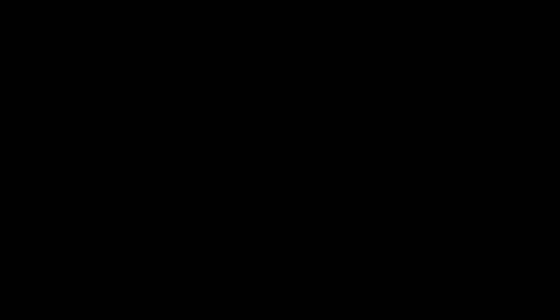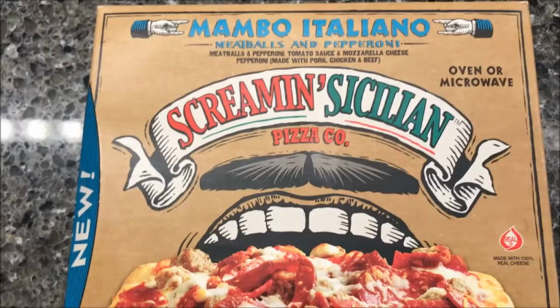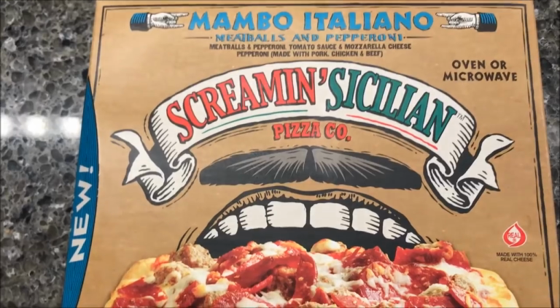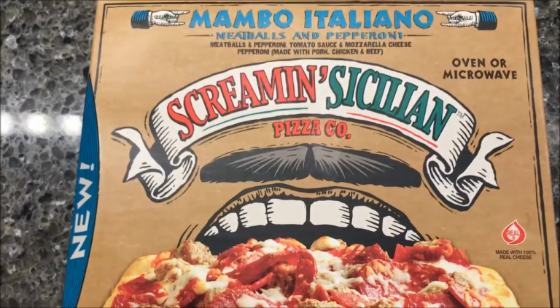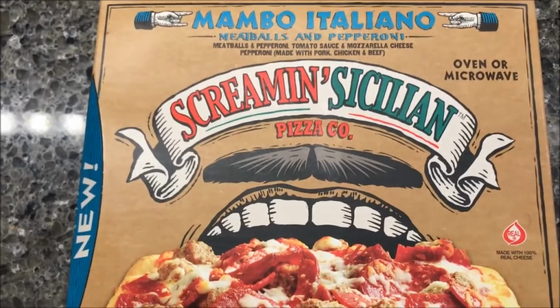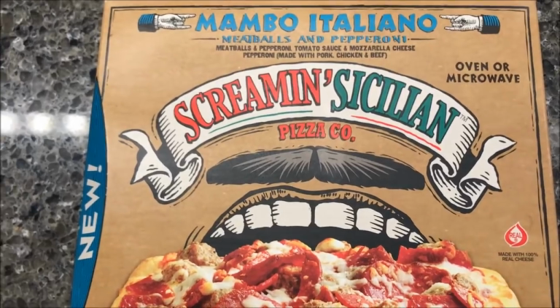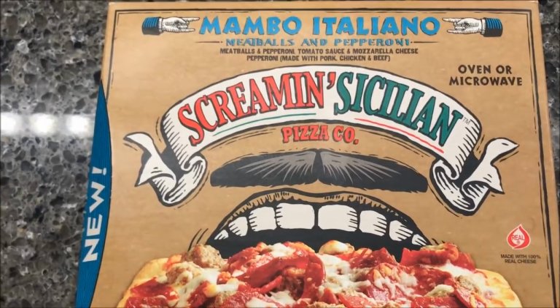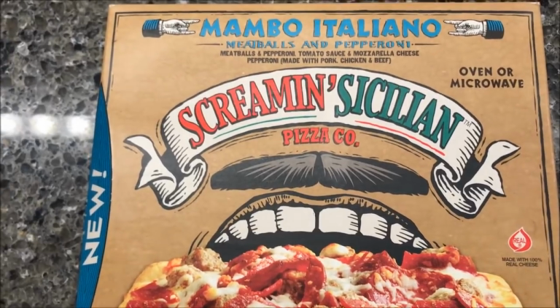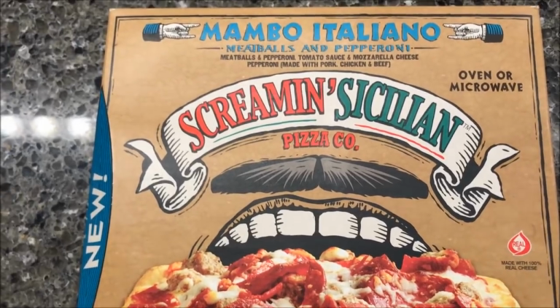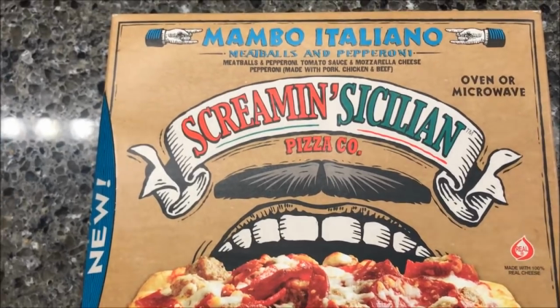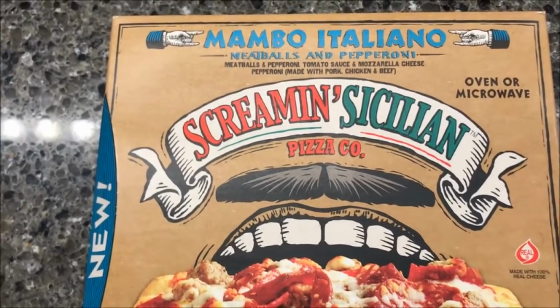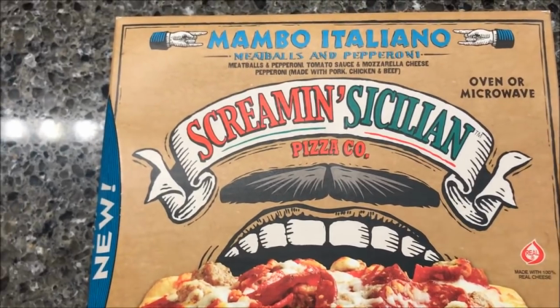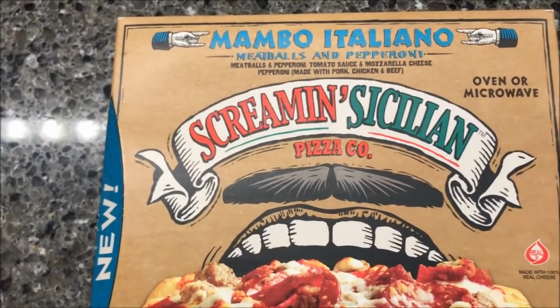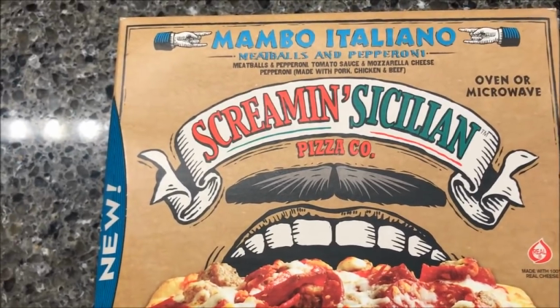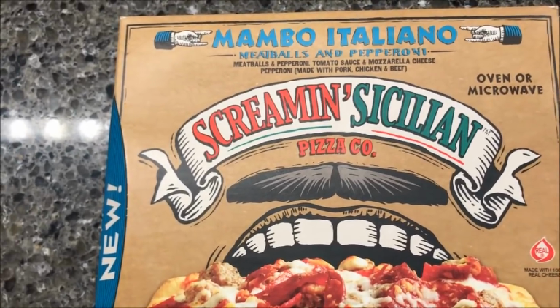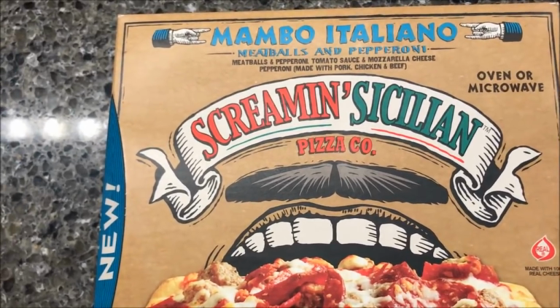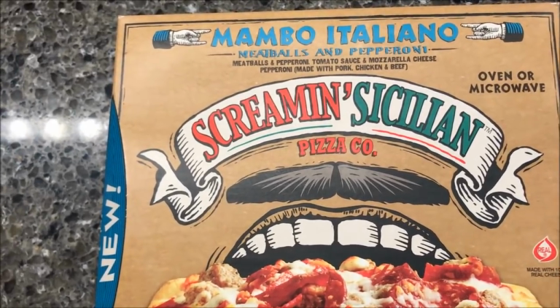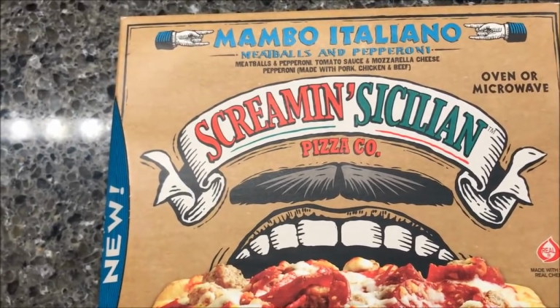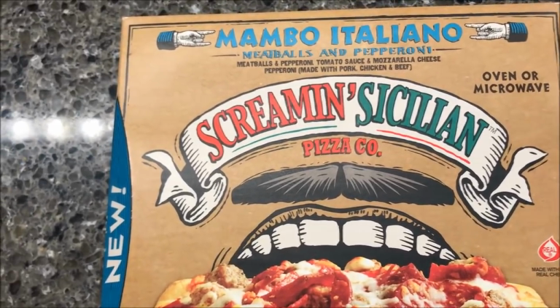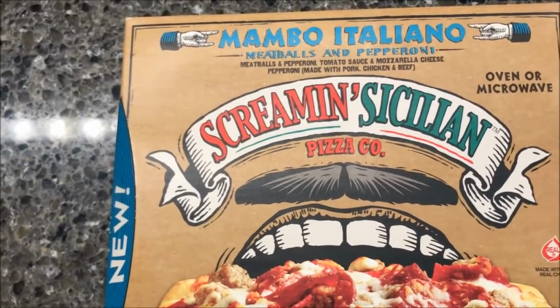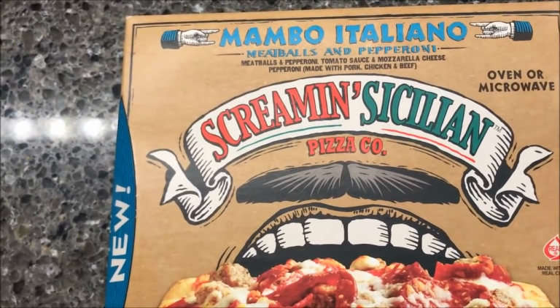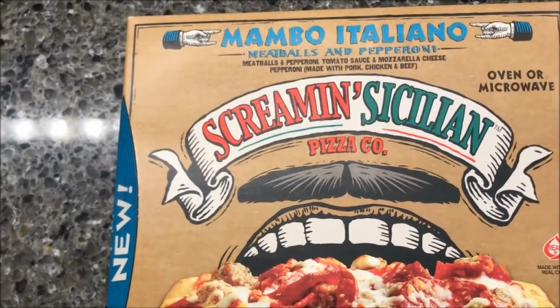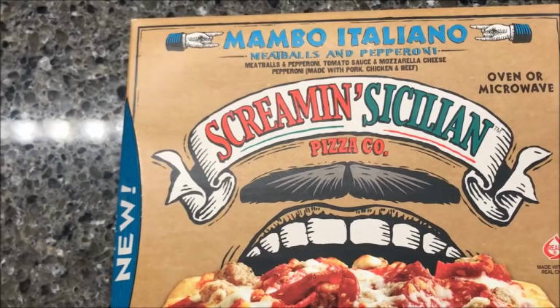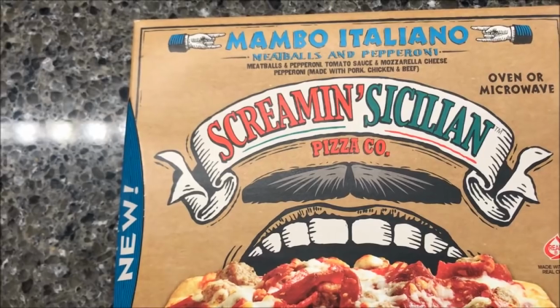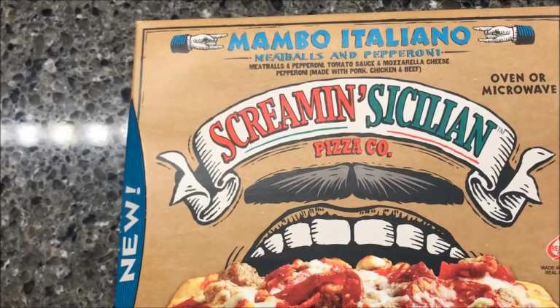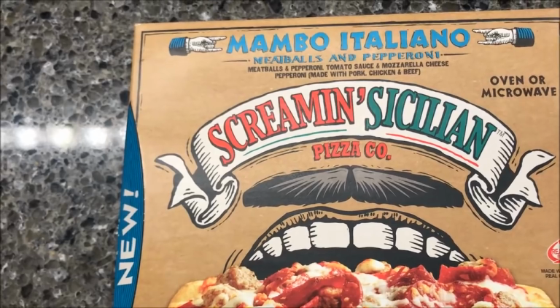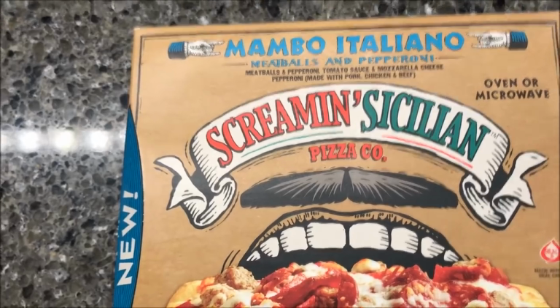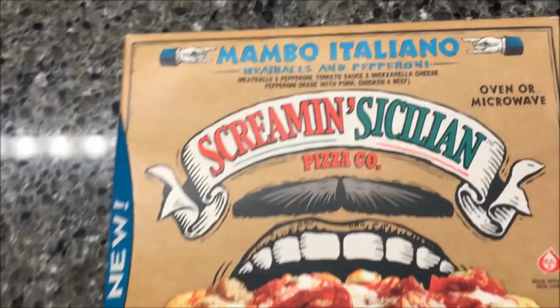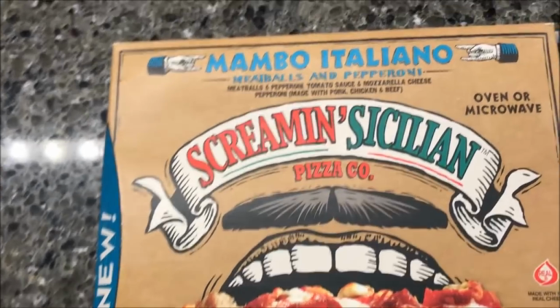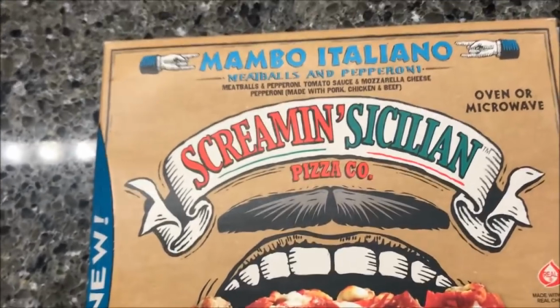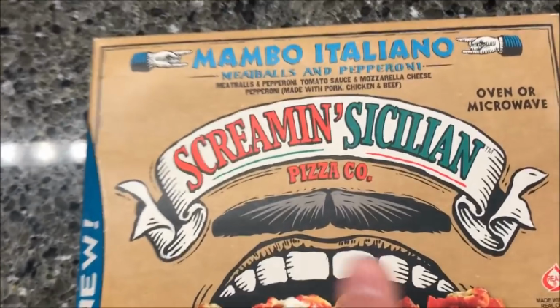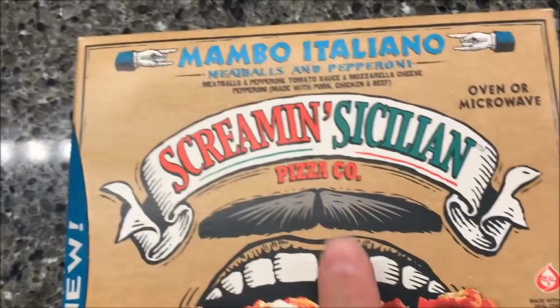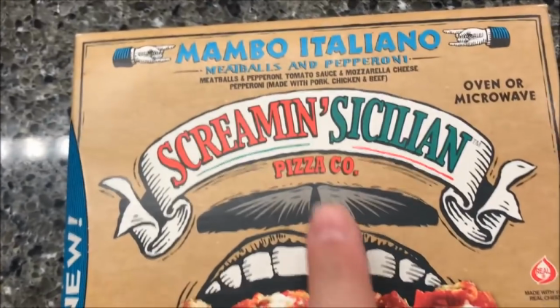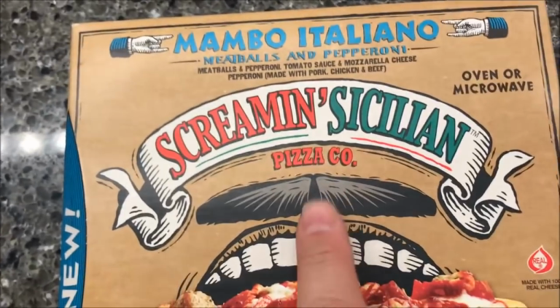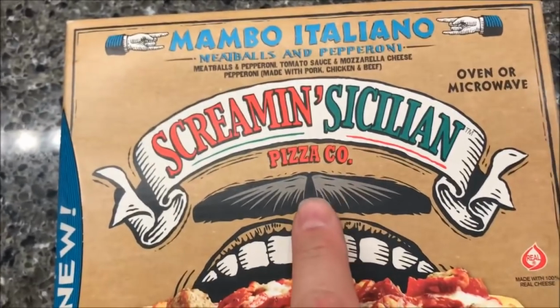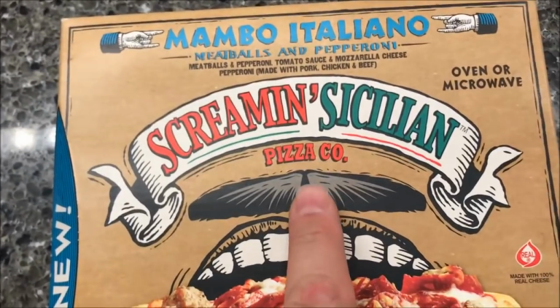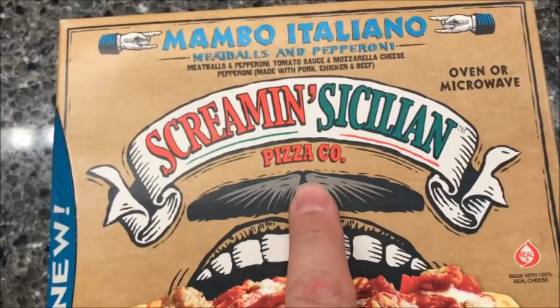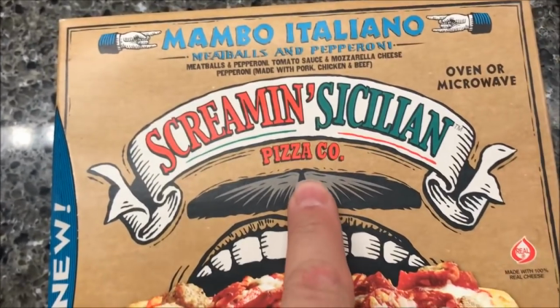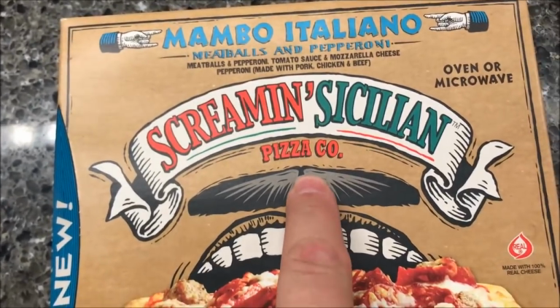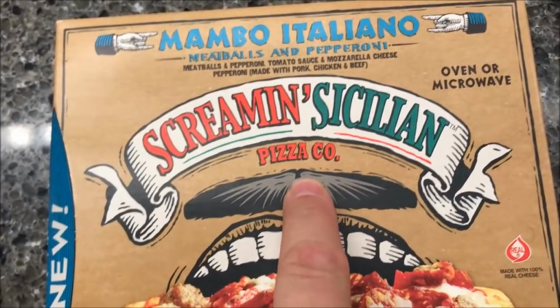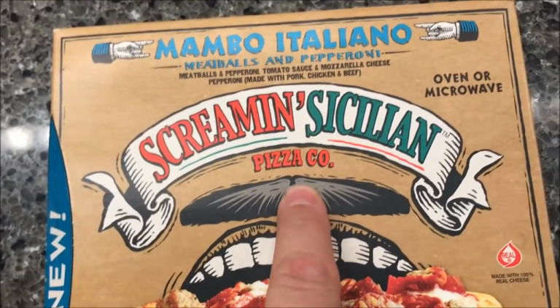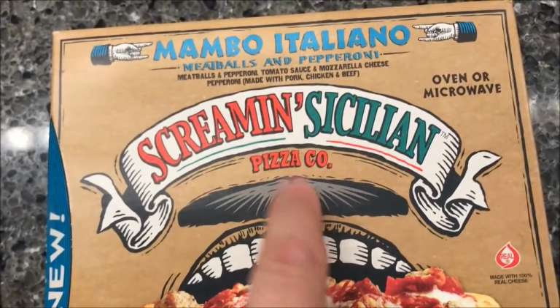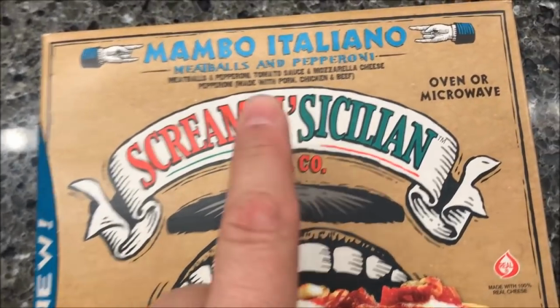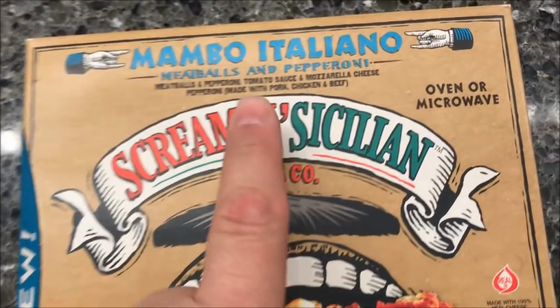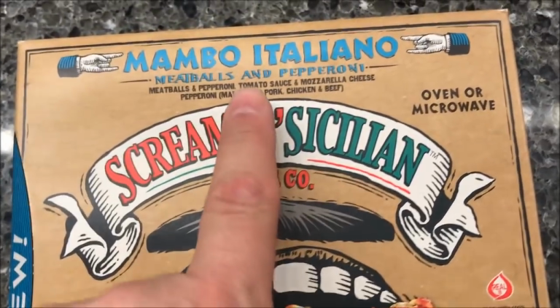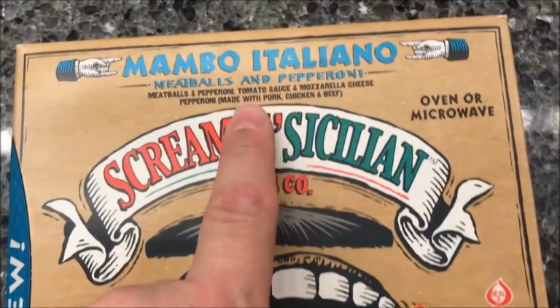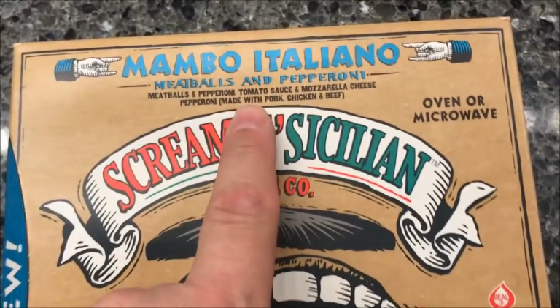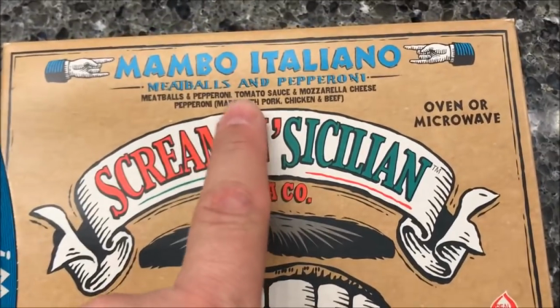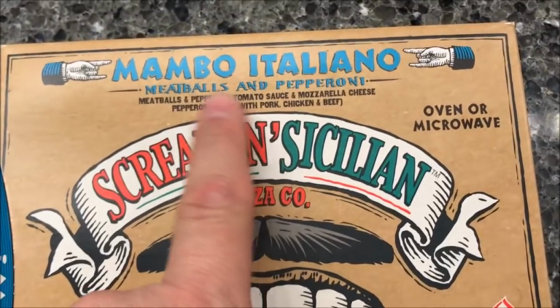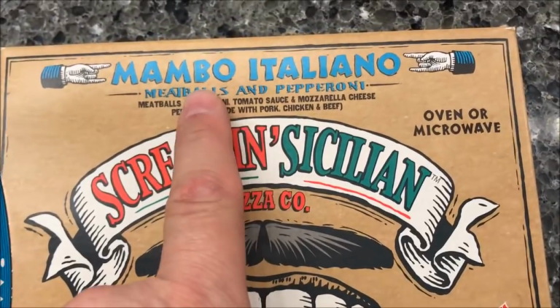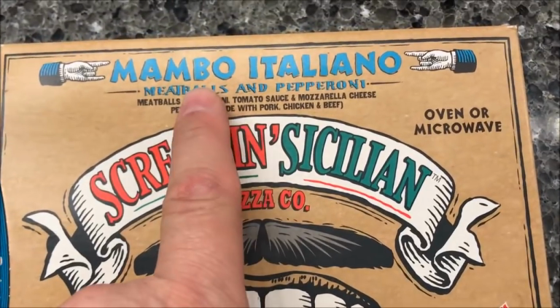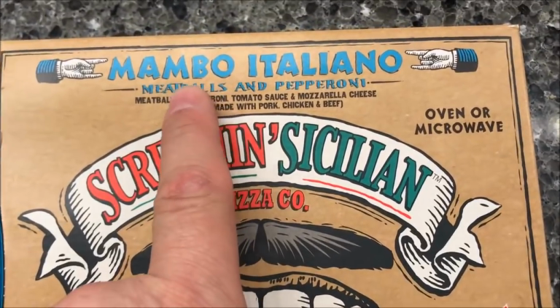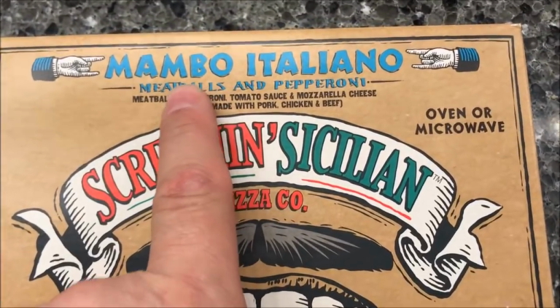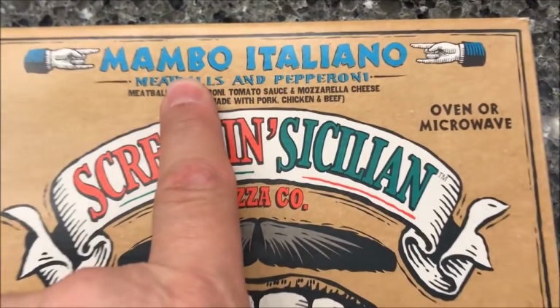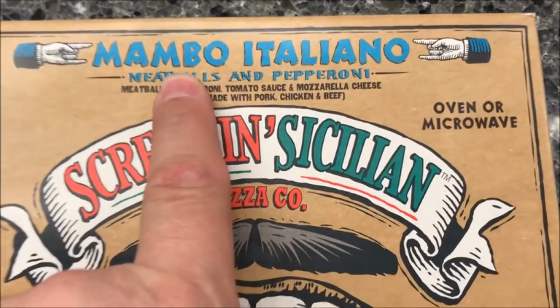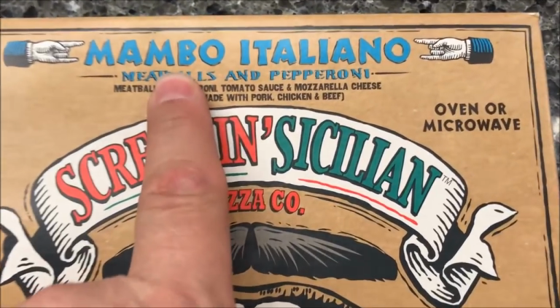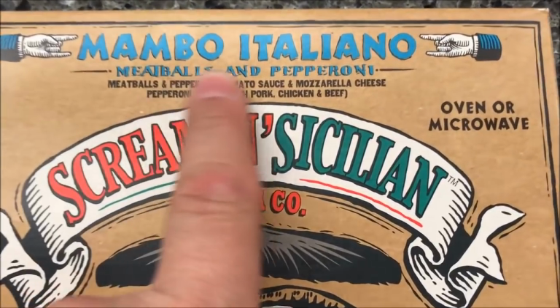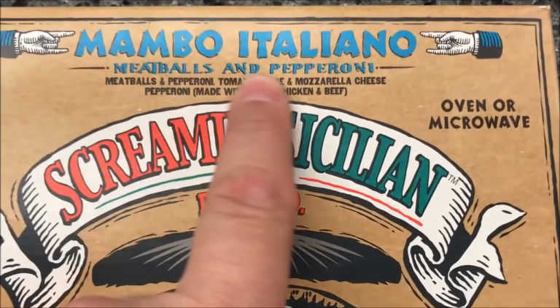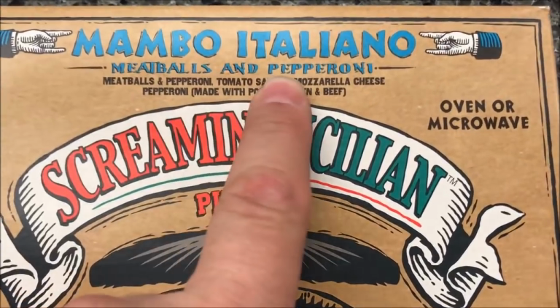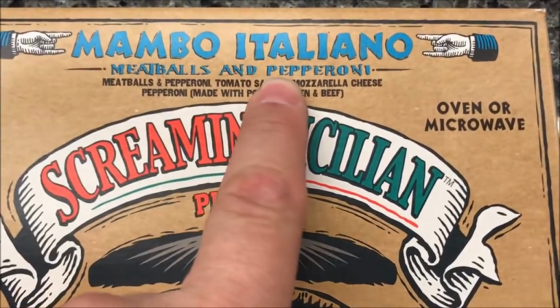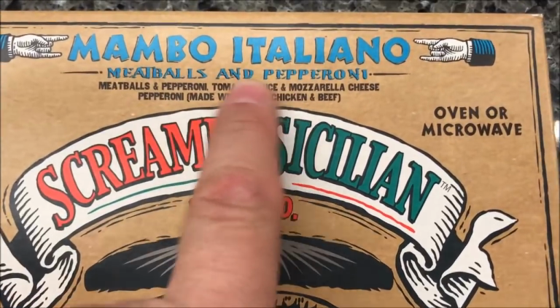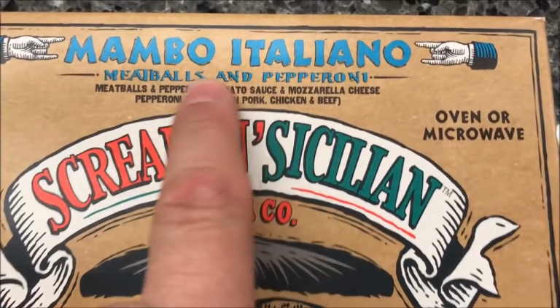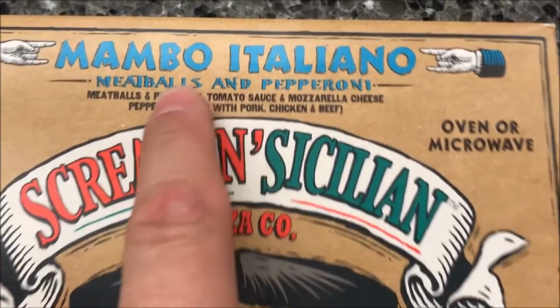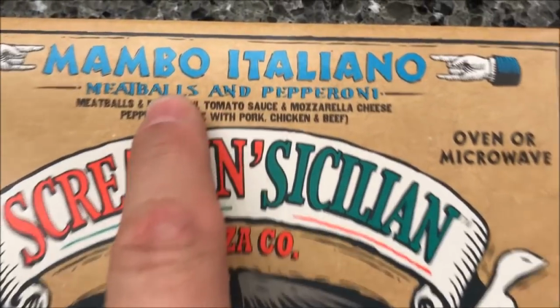Hey guys, welcome to another Lunchtime Review. Today I'm going to try one of these Screamin' Sicilian Pizza Company. This is the Mambo Italiano.